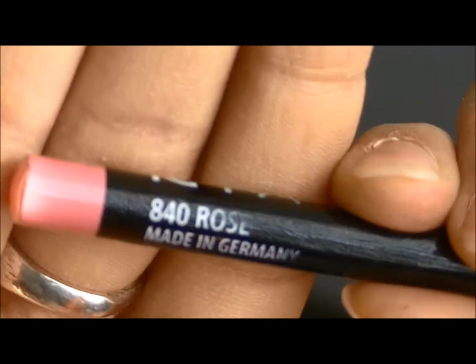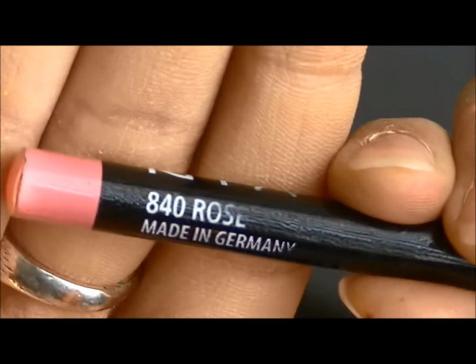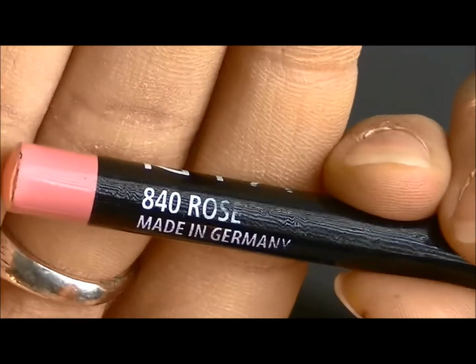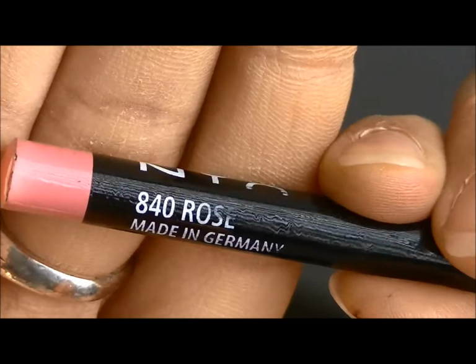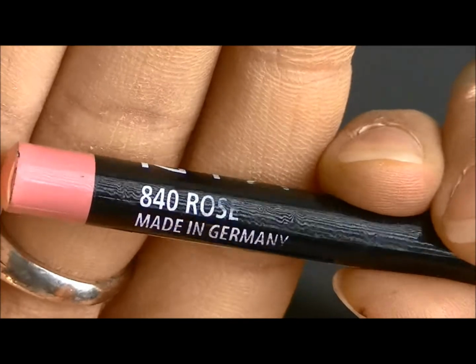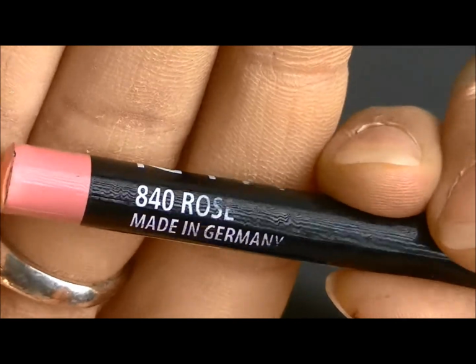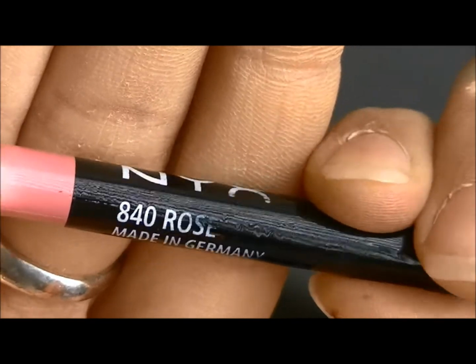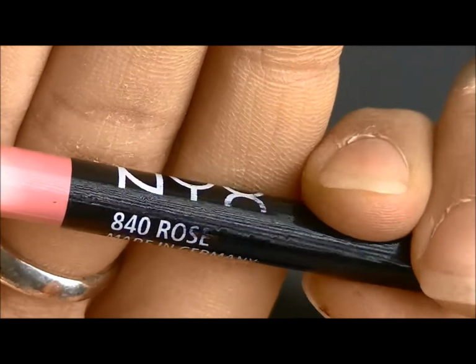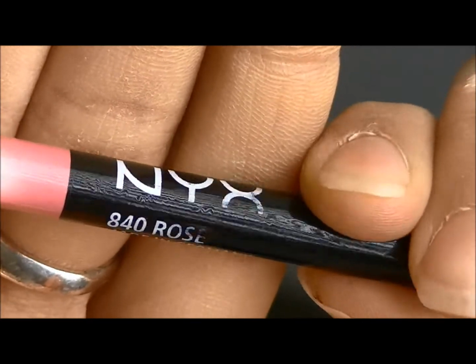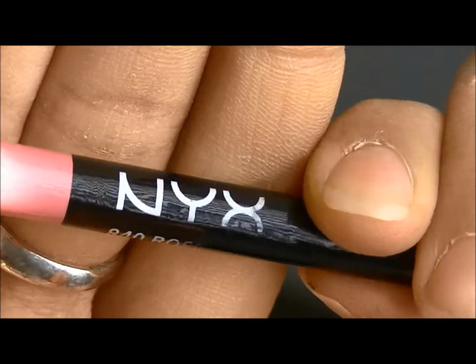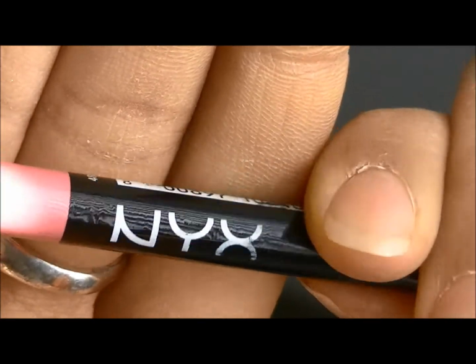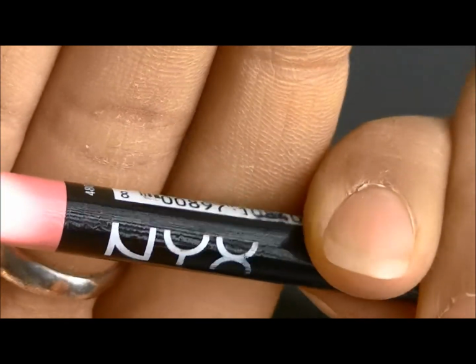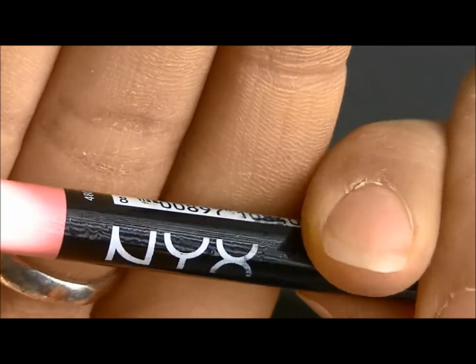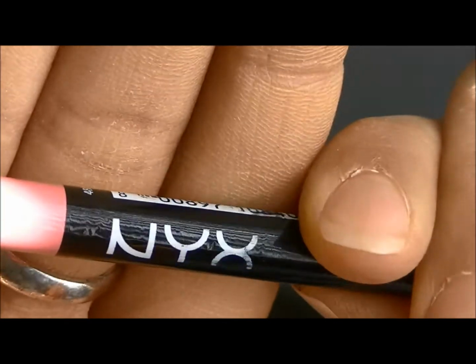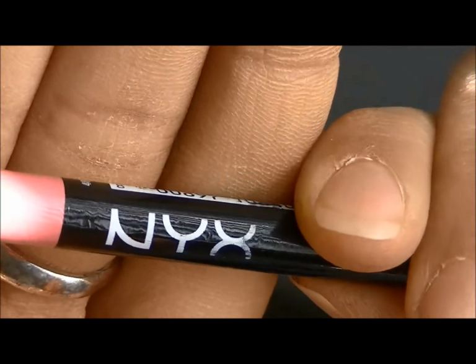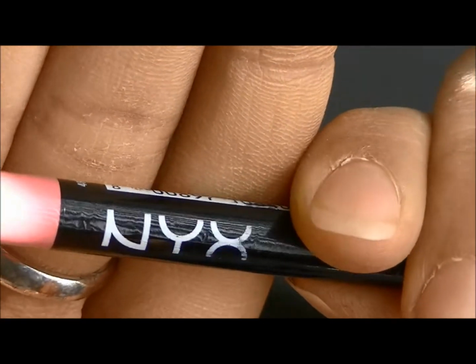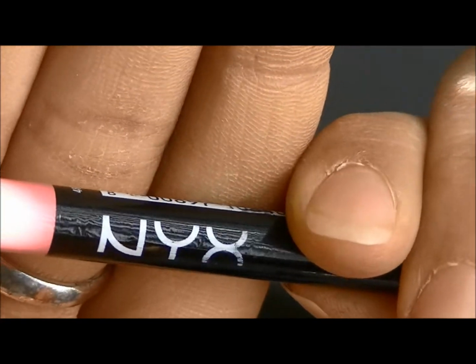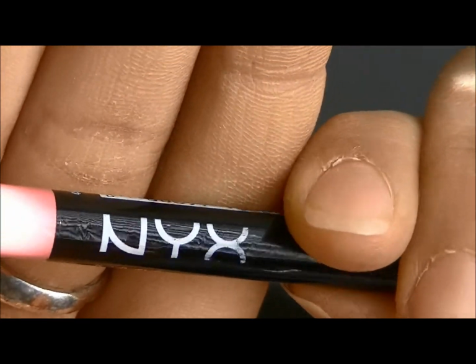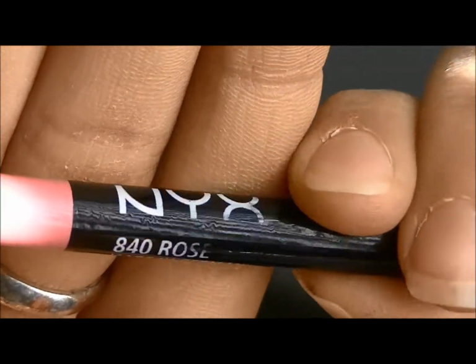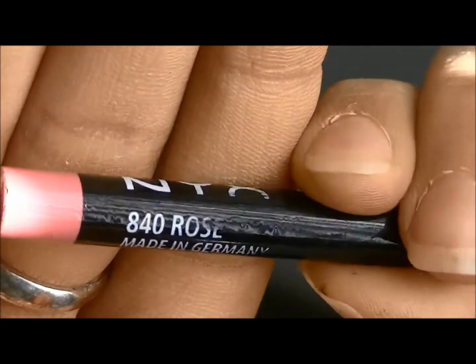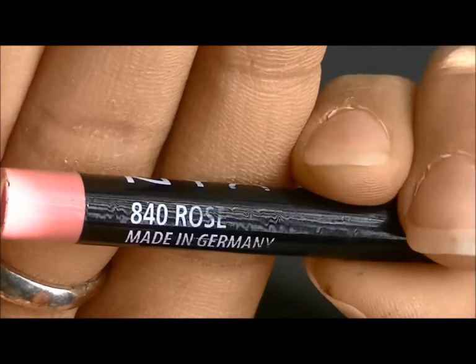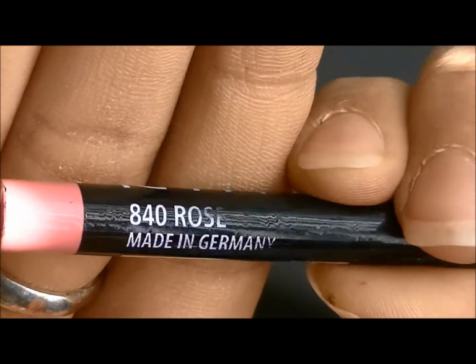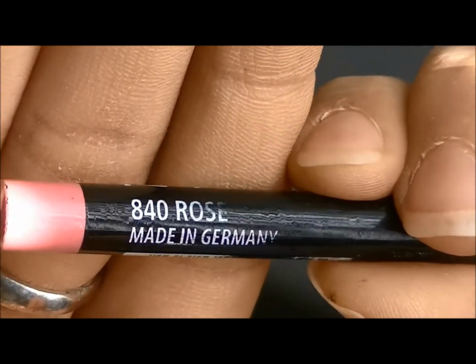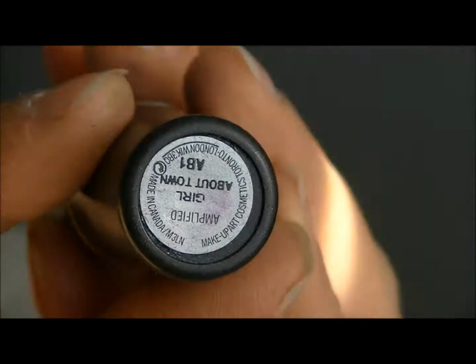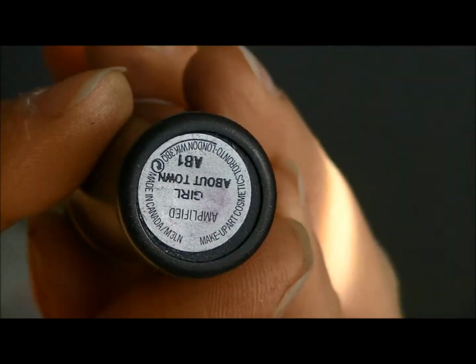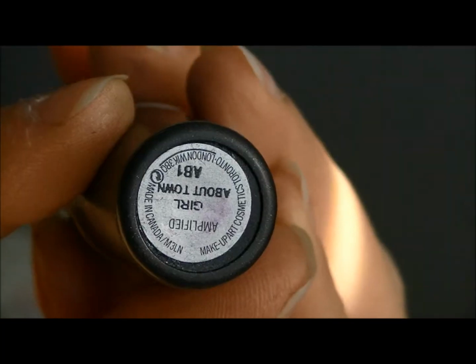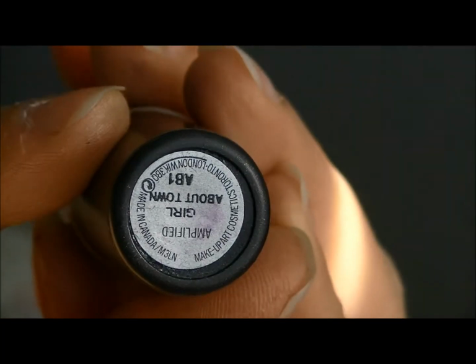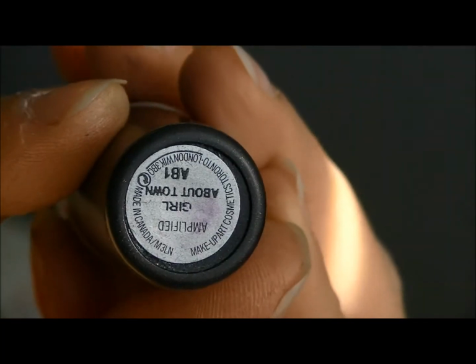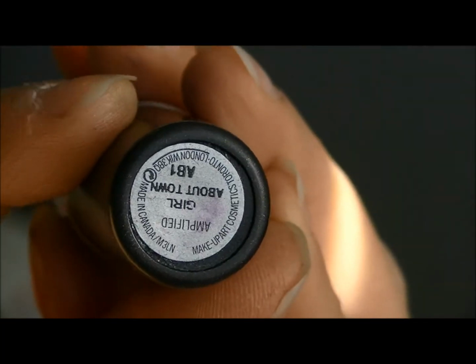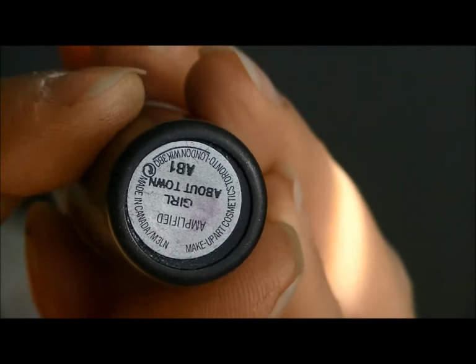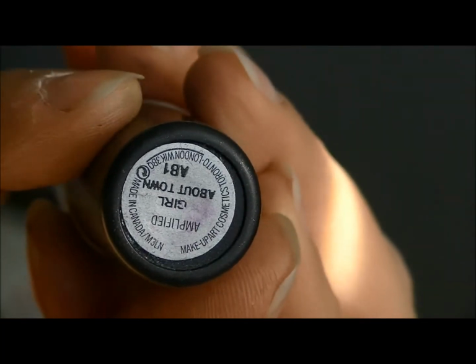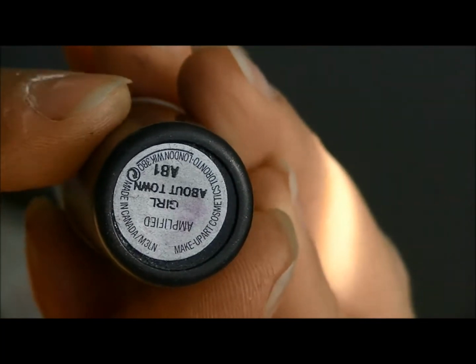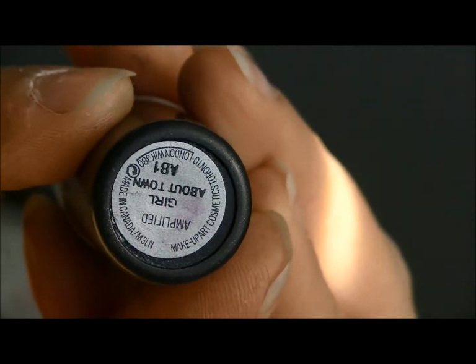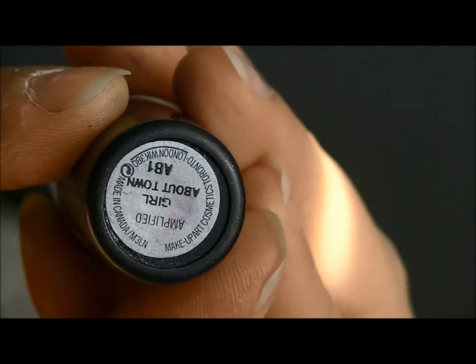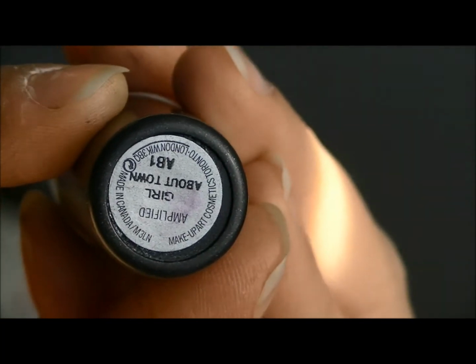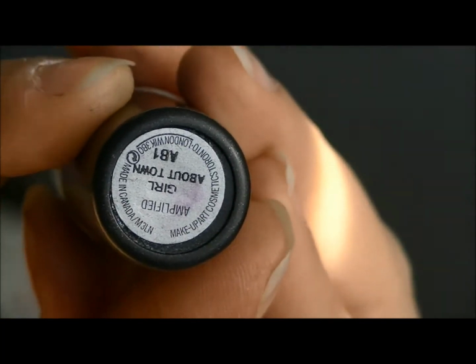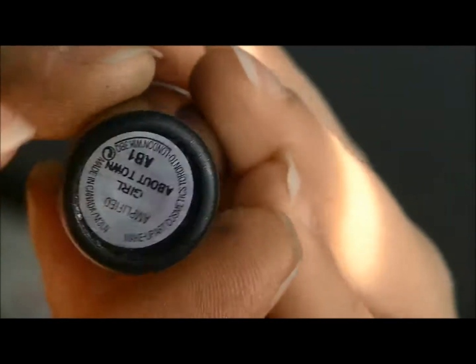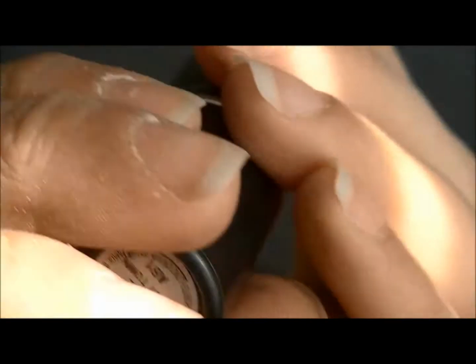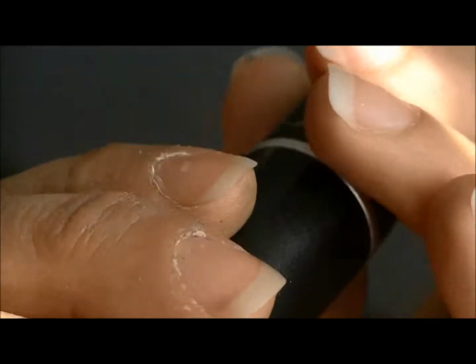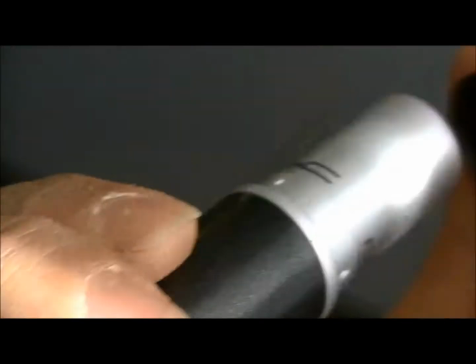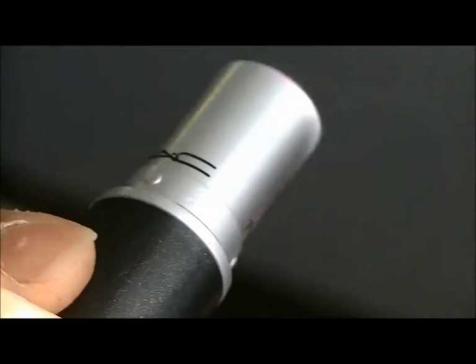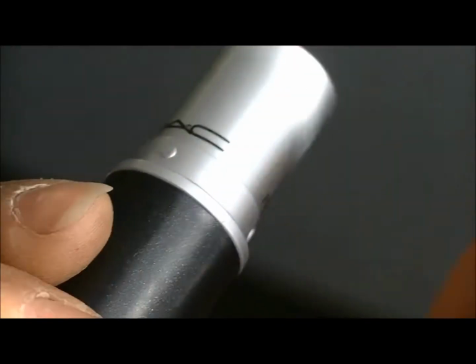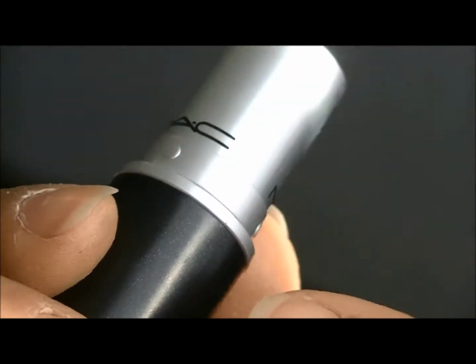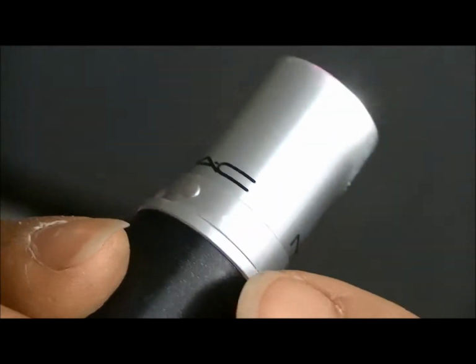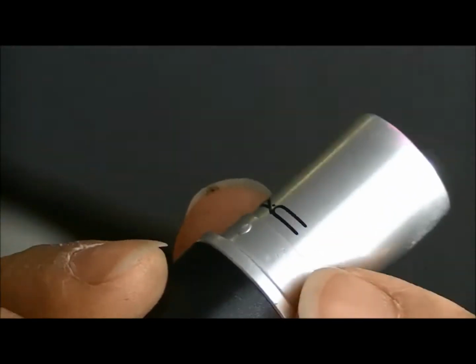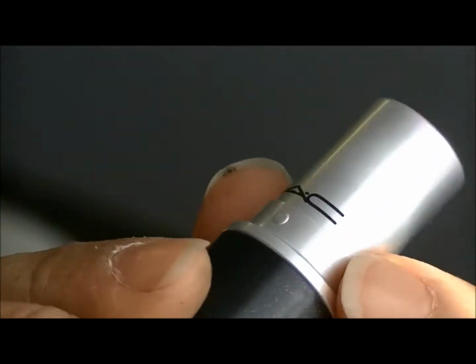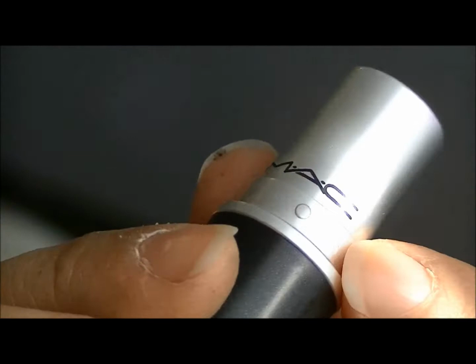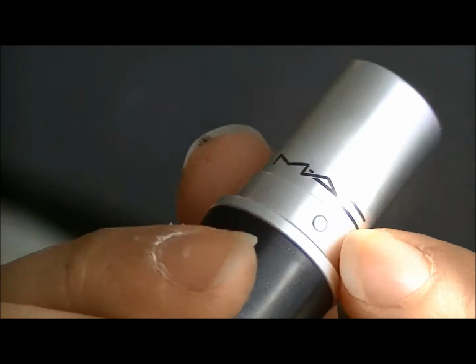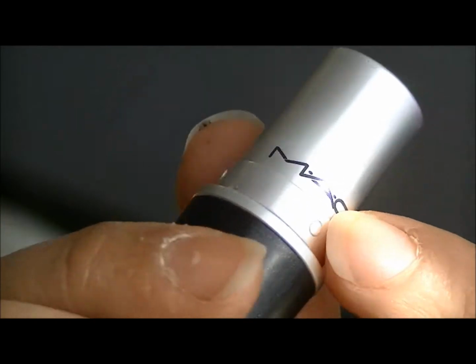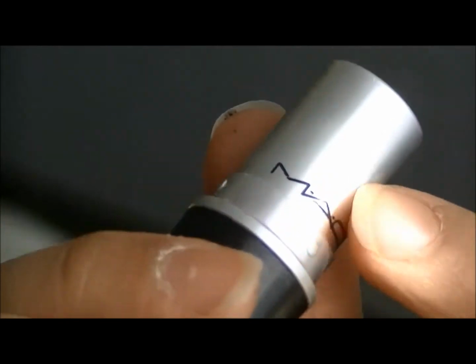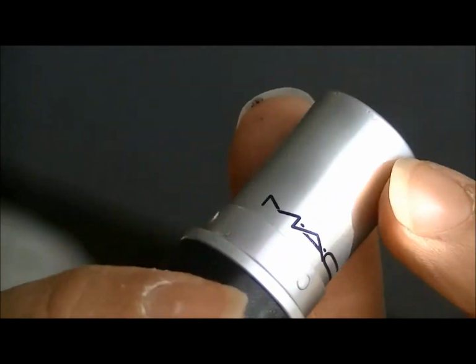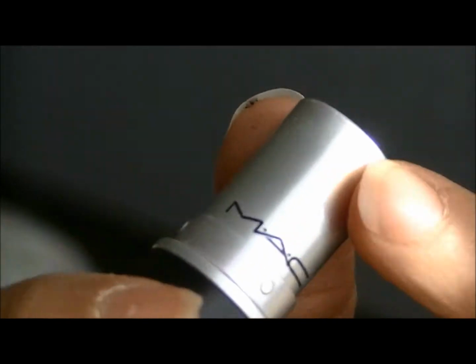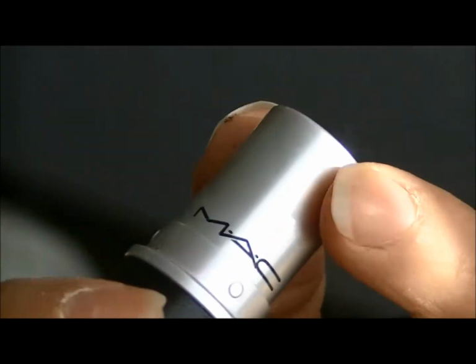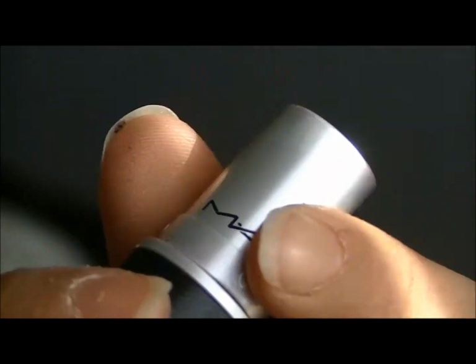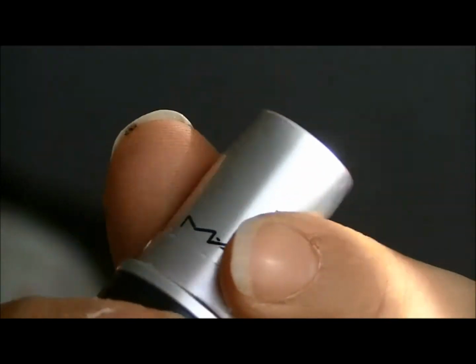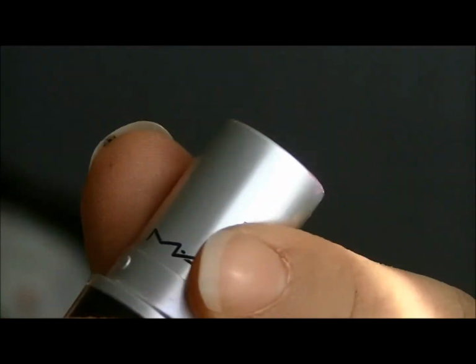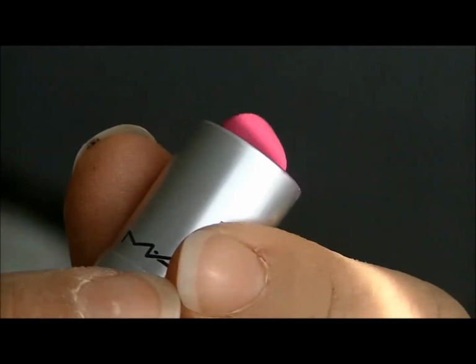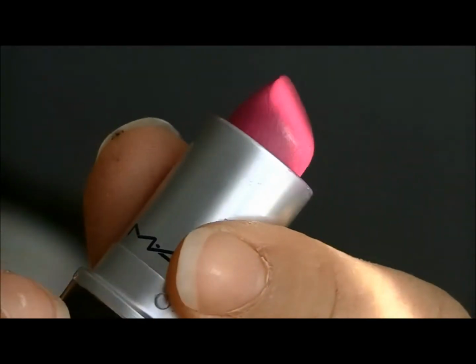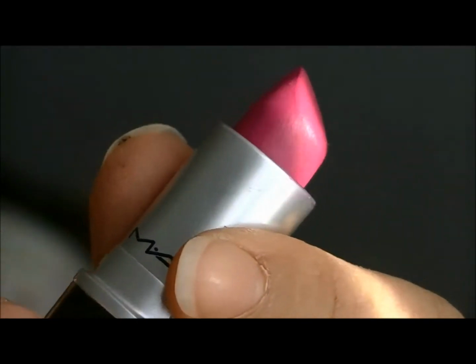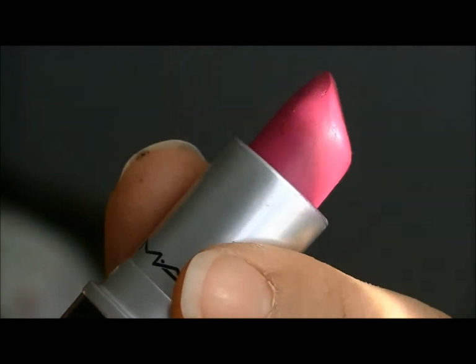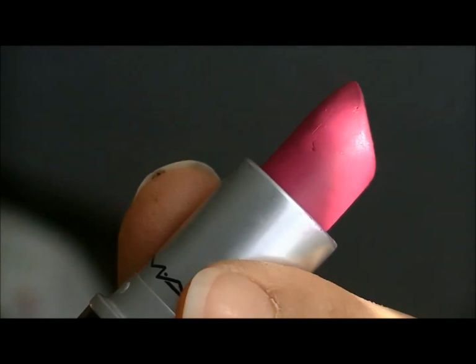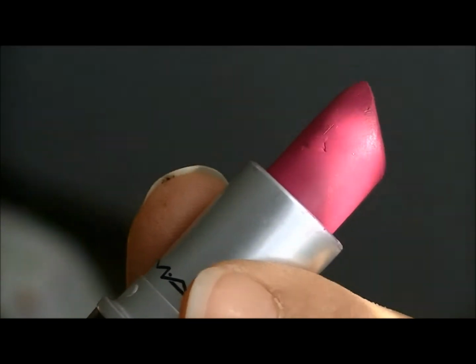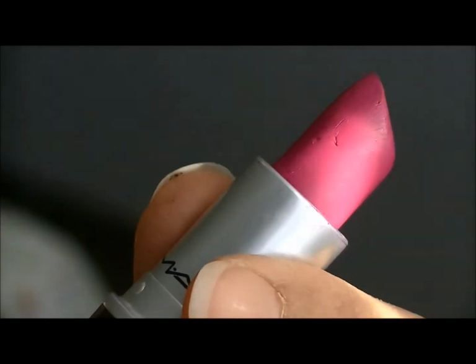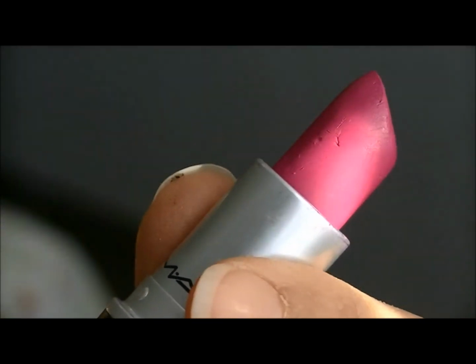For lips, I'm first going to line my lip with NYX Lip Pencil in Rose. And for lipstick, I'm going to use Girl About Town from MAC Cosmetics.